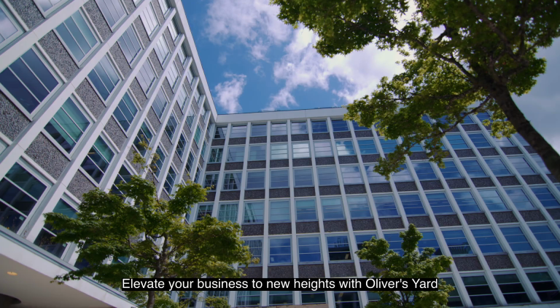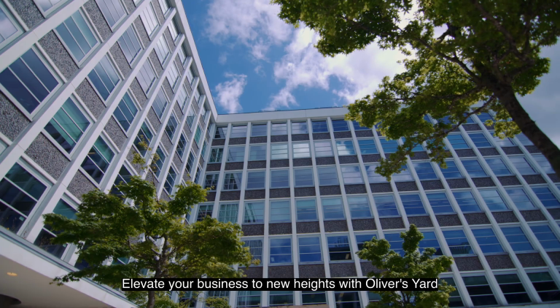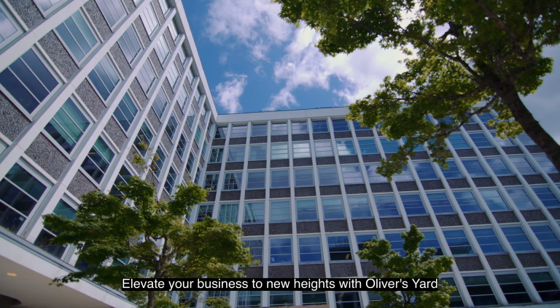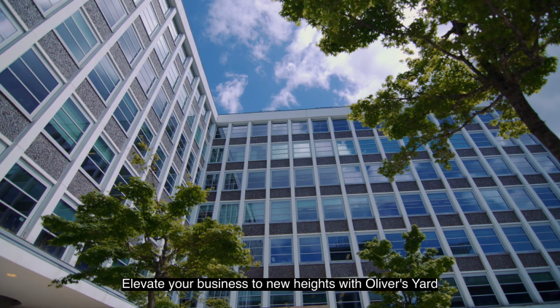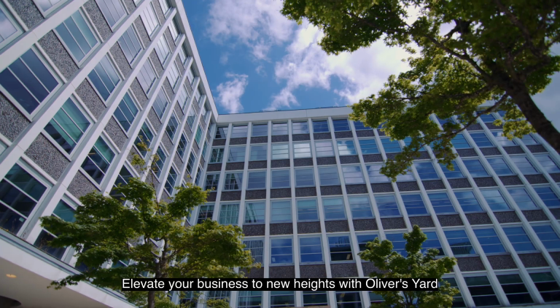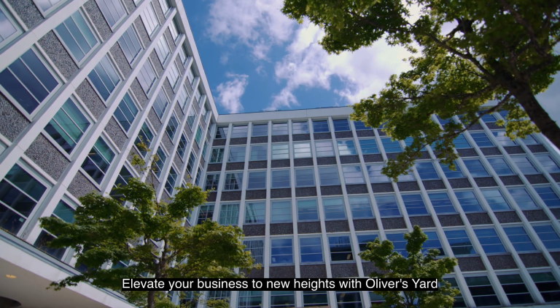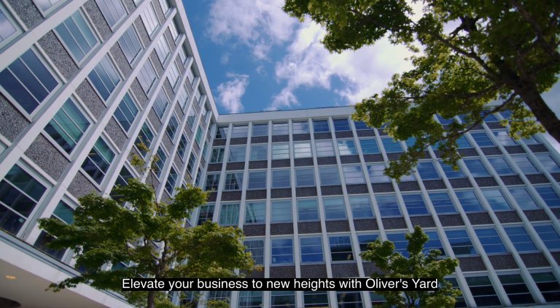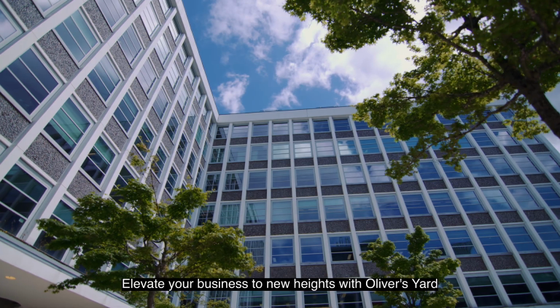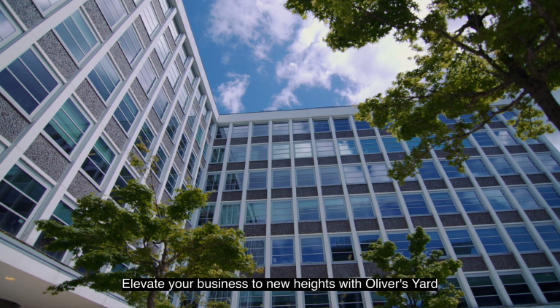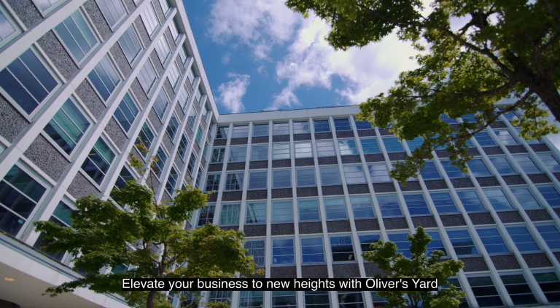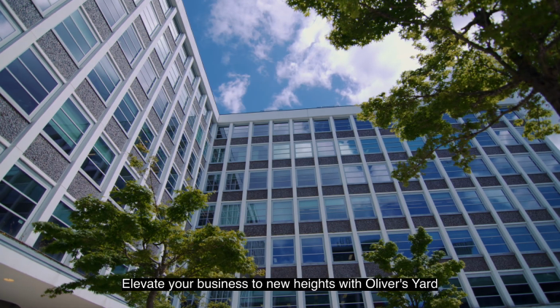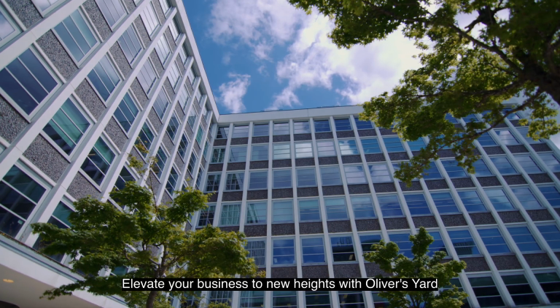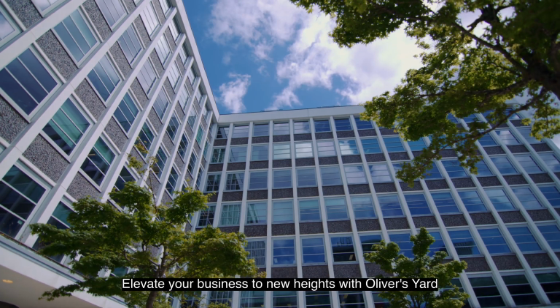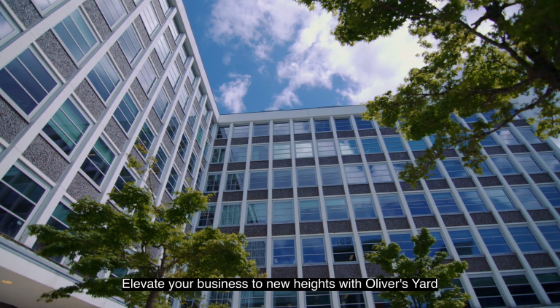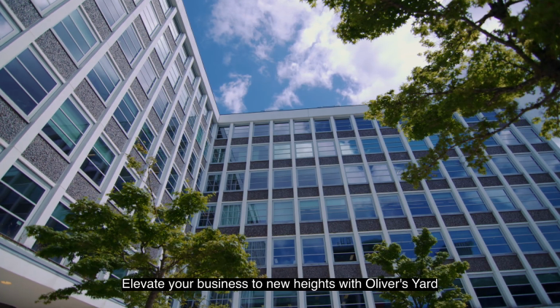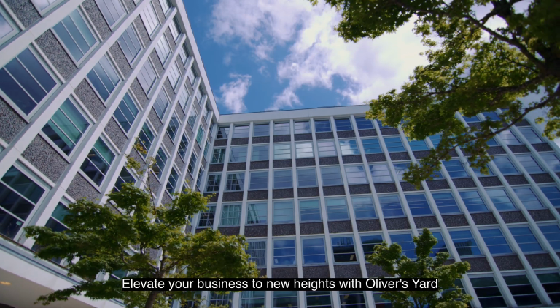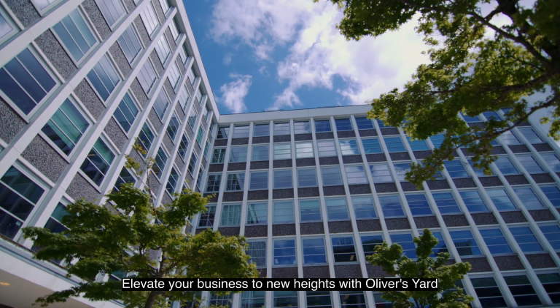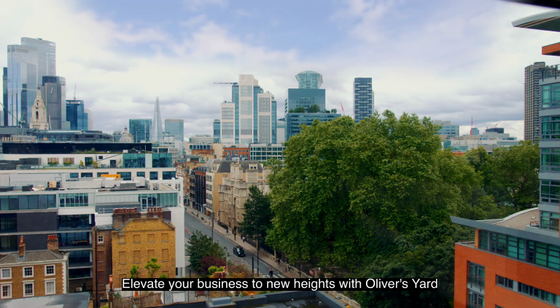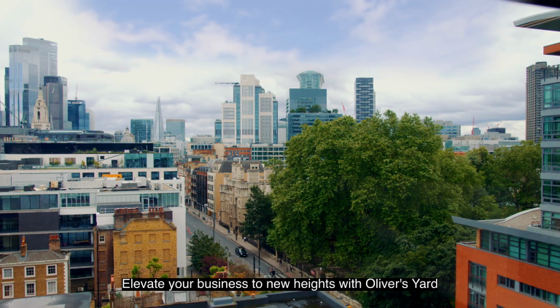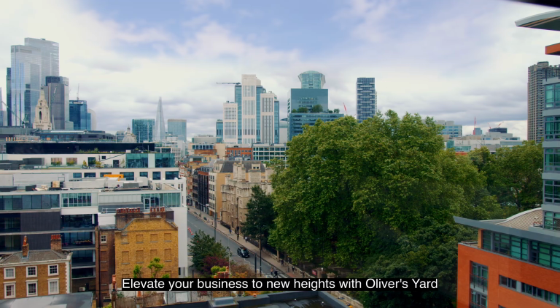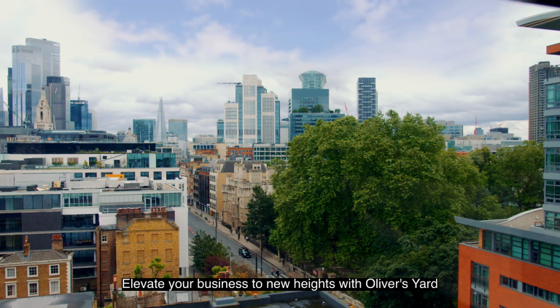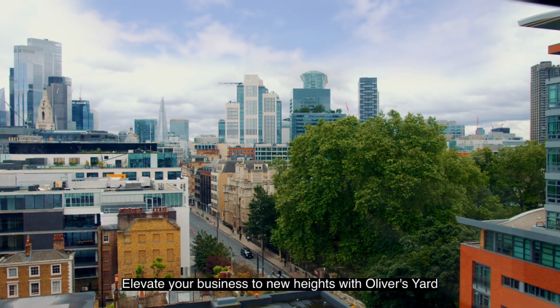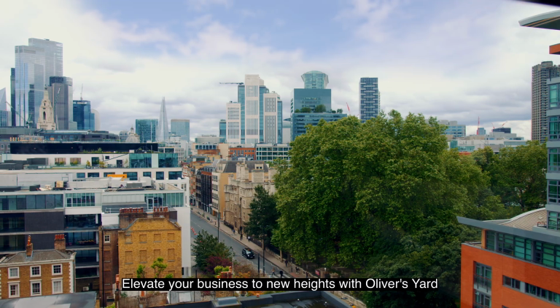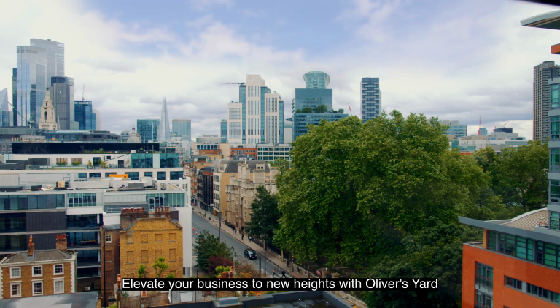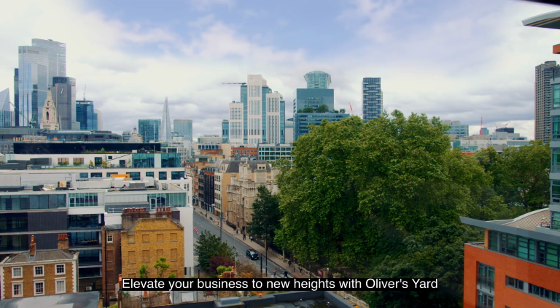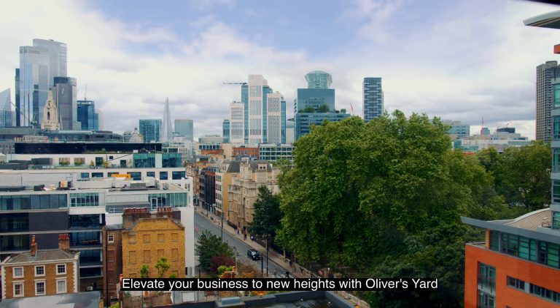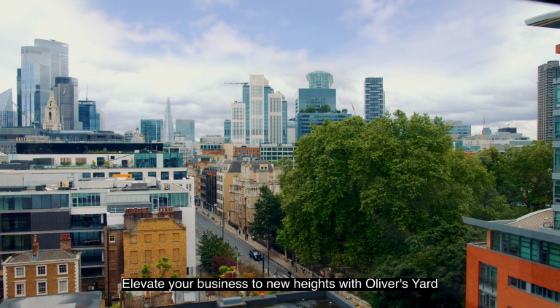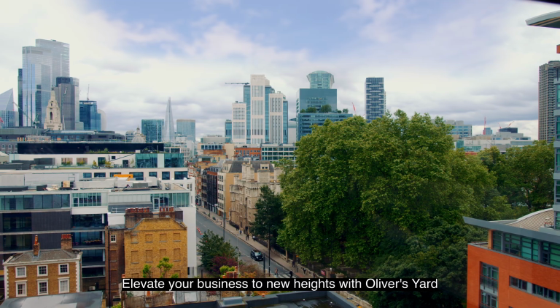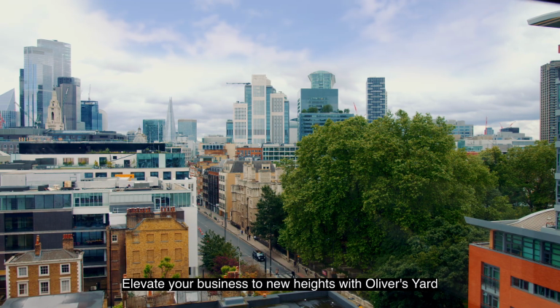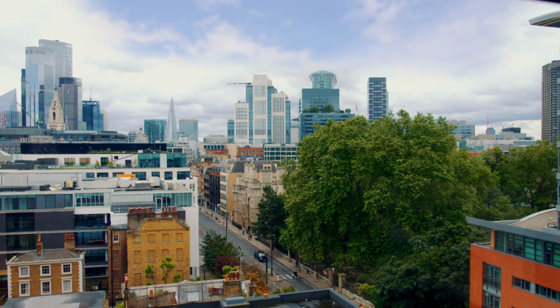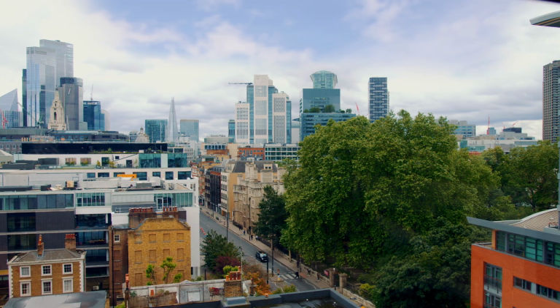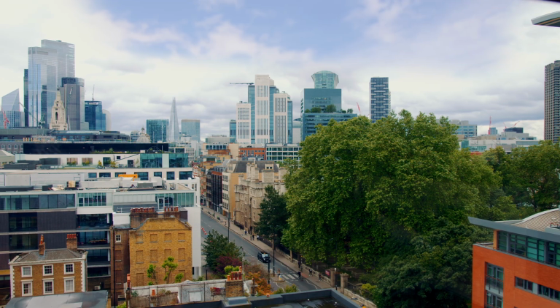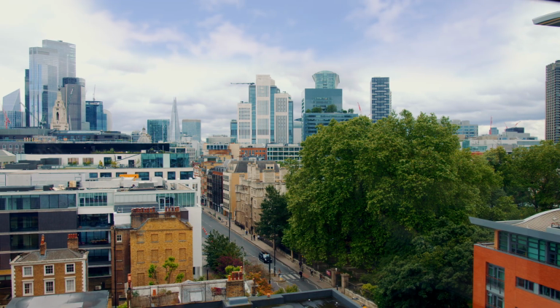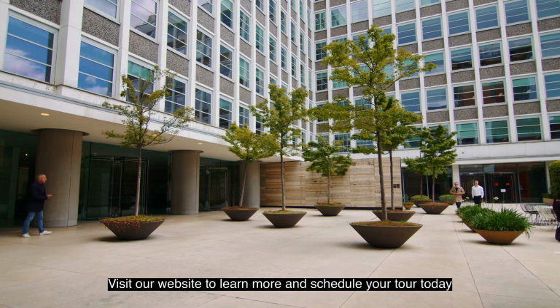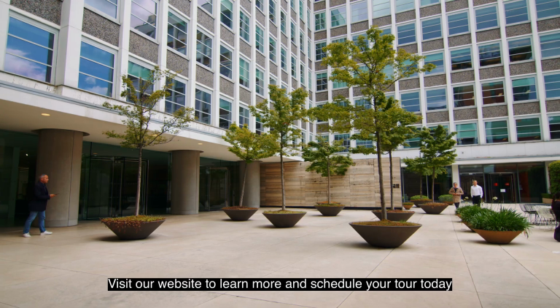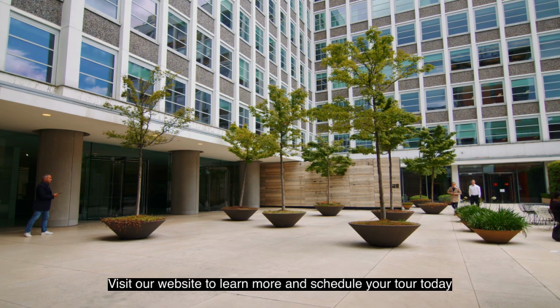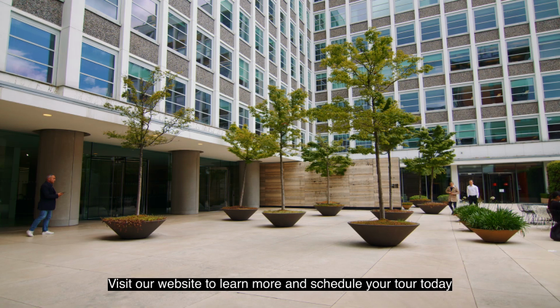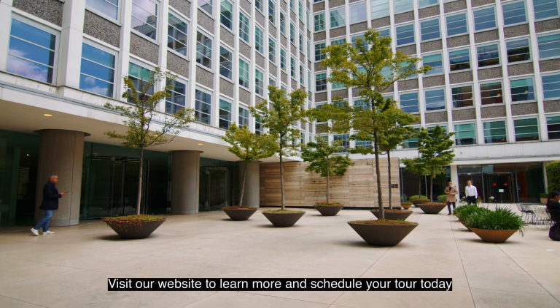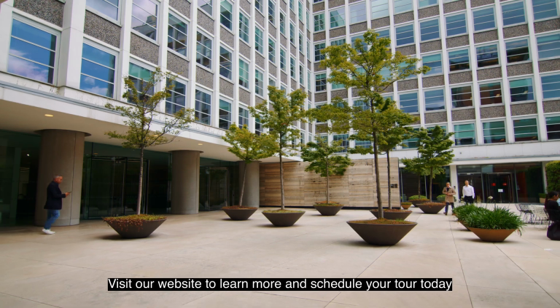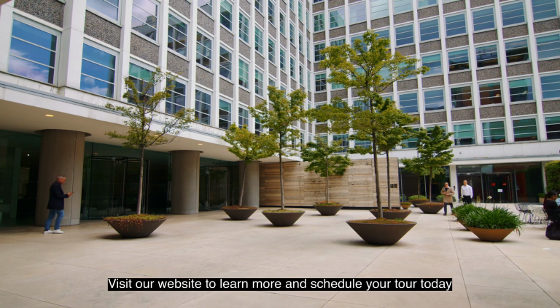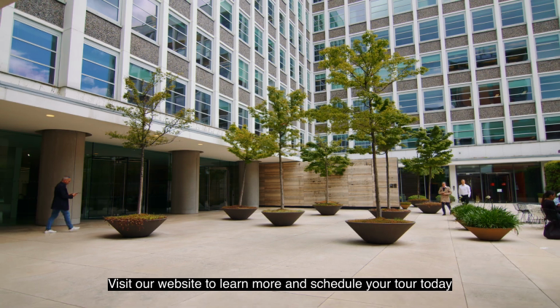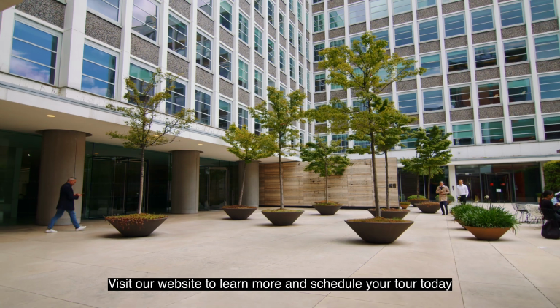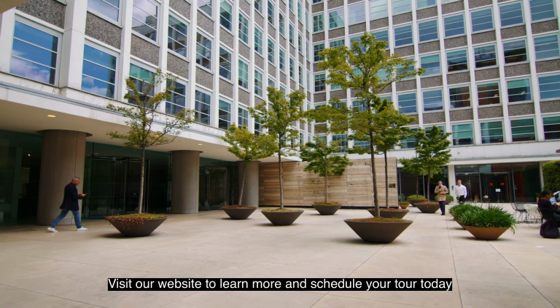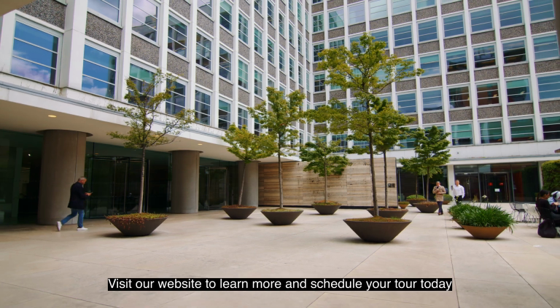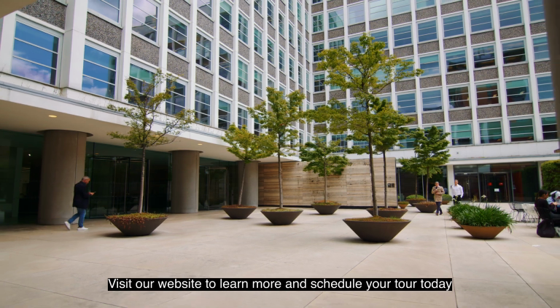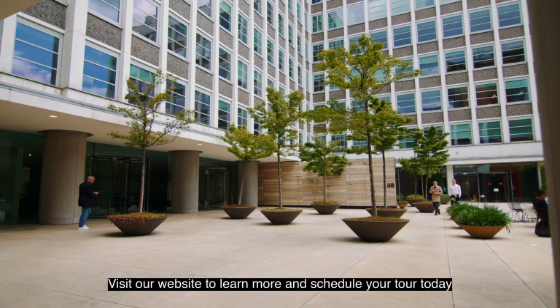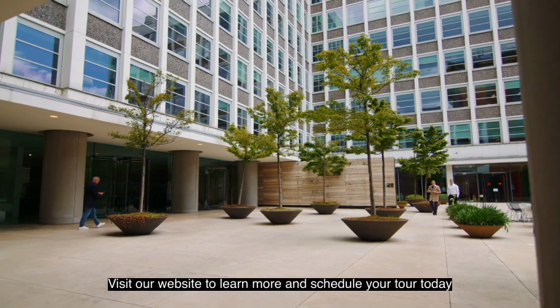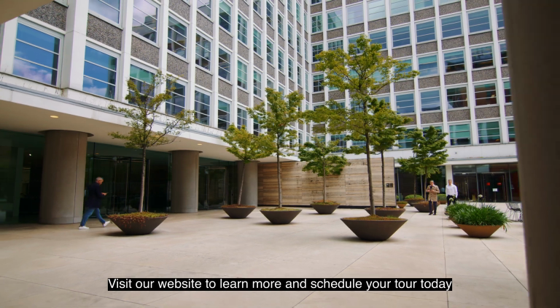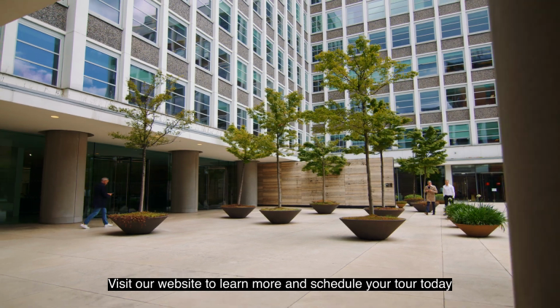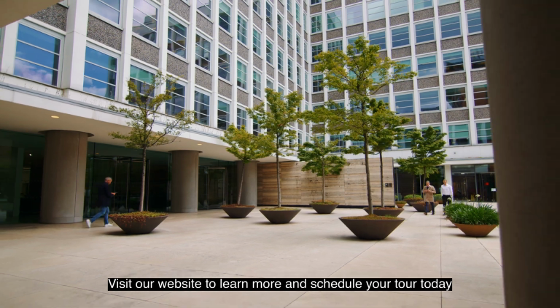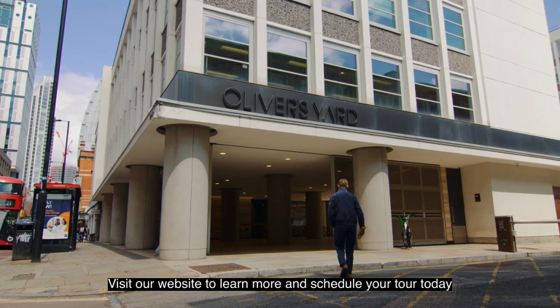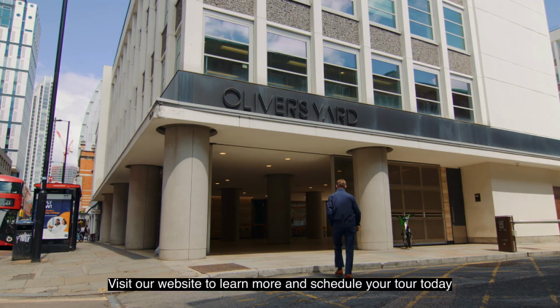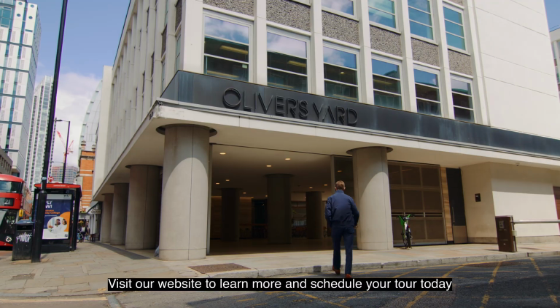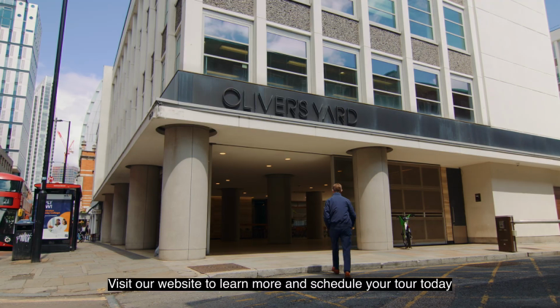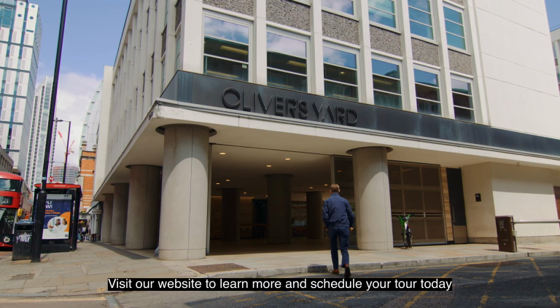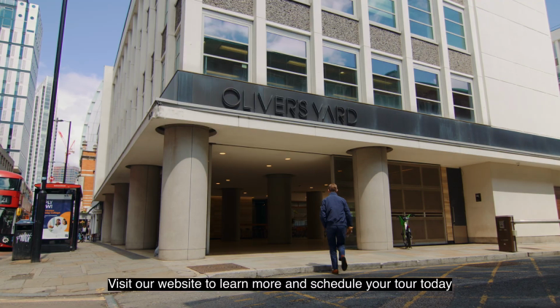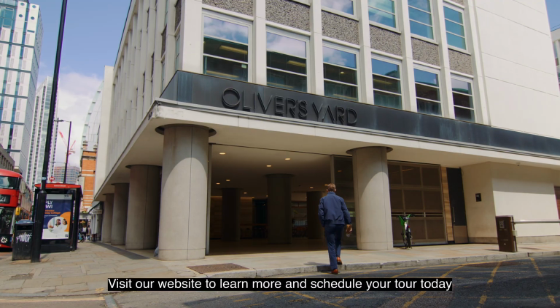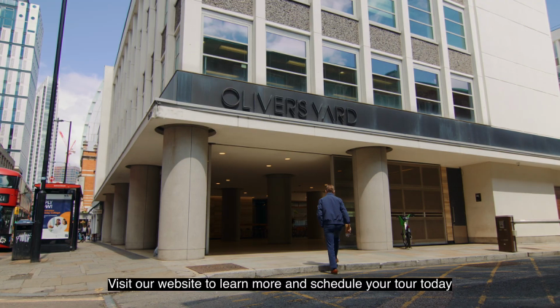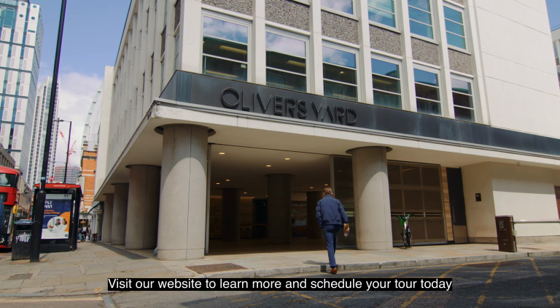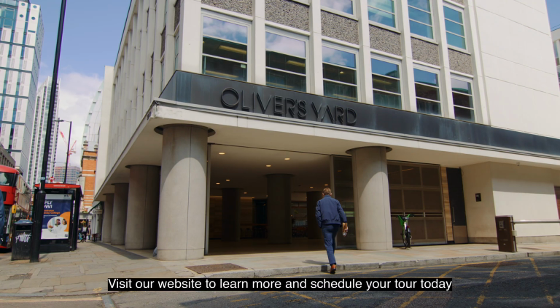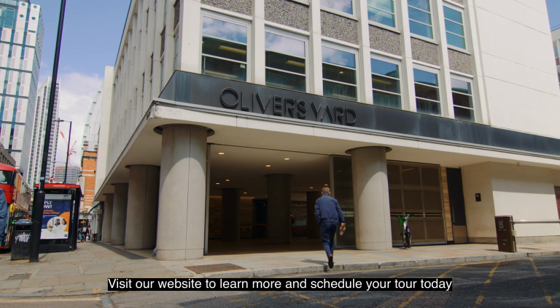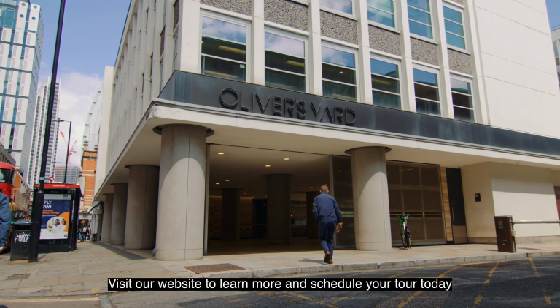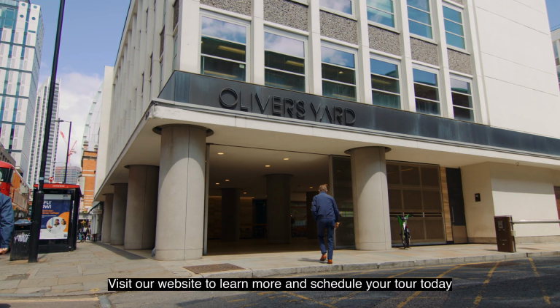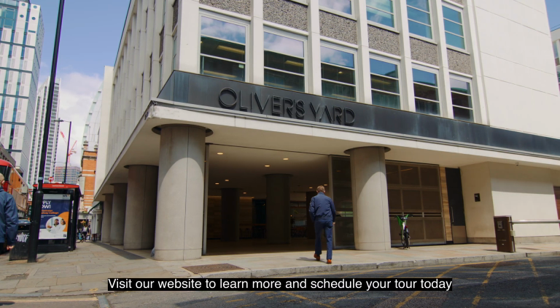Elevate your business to new heights with Oliver's Yard. Visit our website to learn more and schedule your tour today.